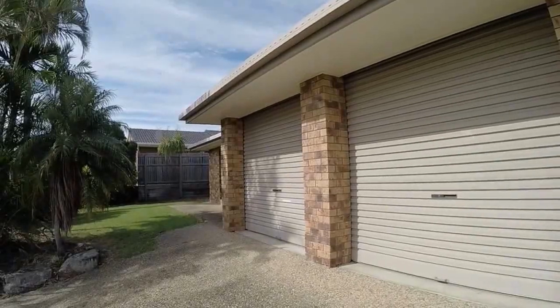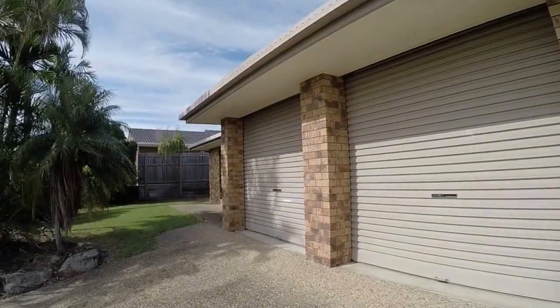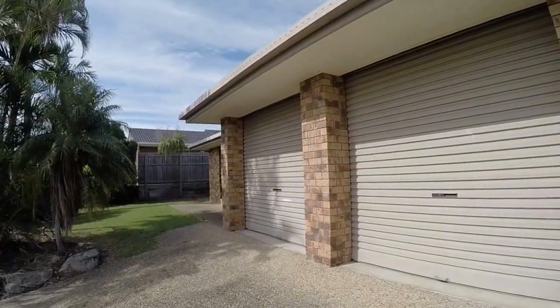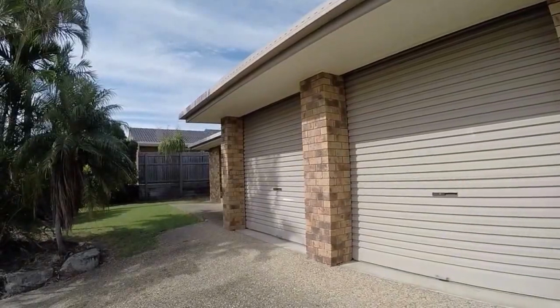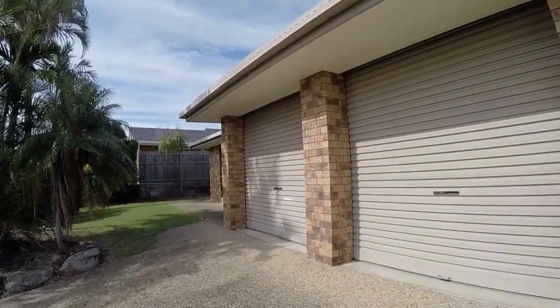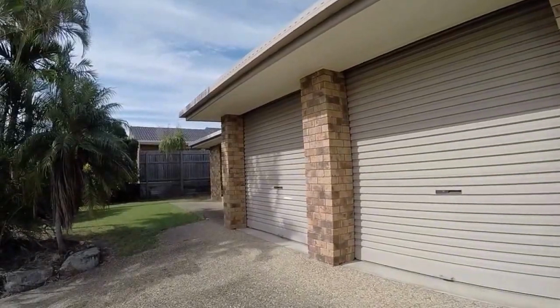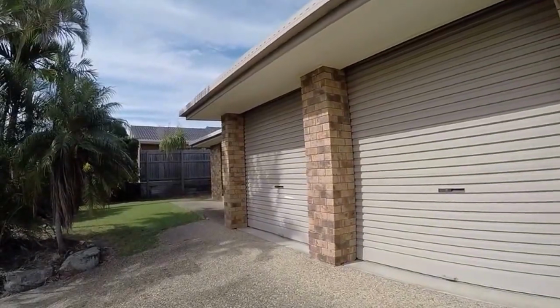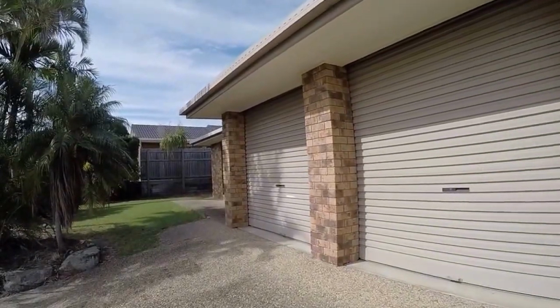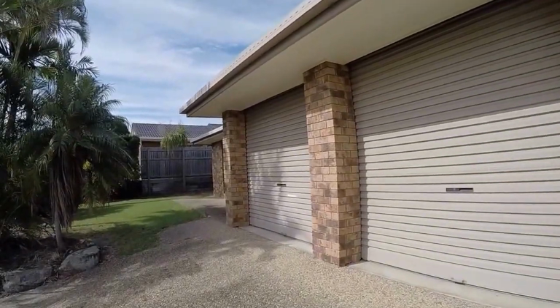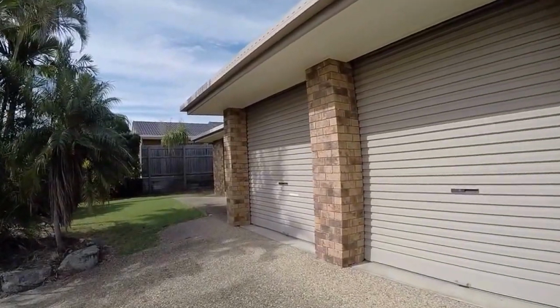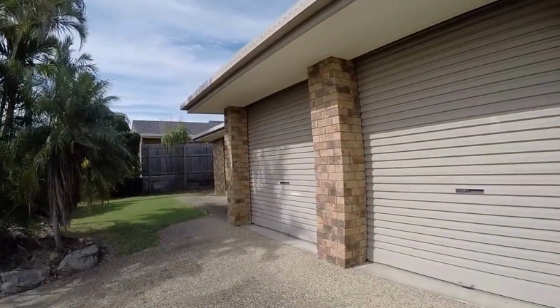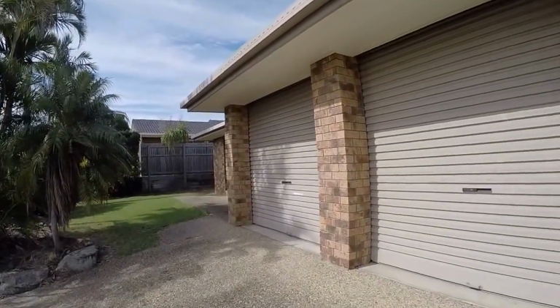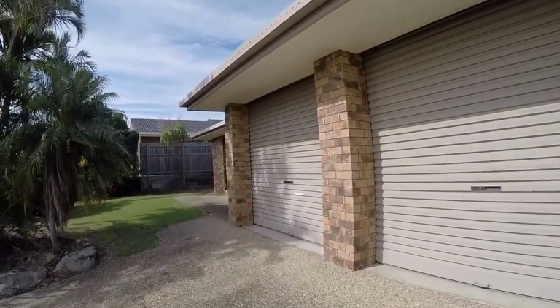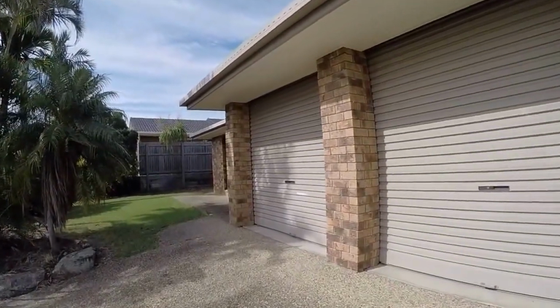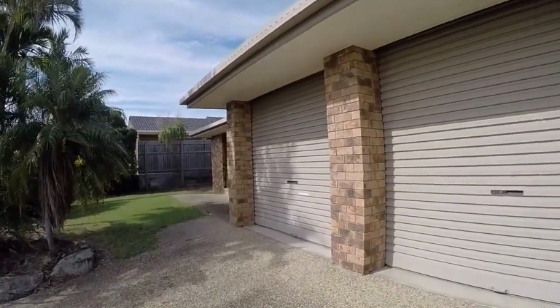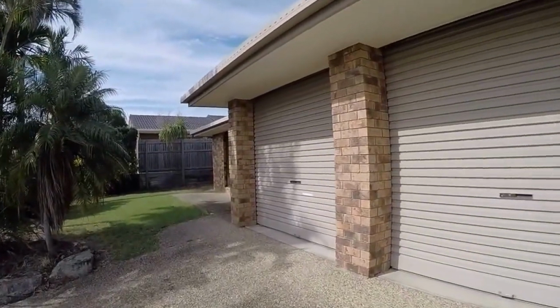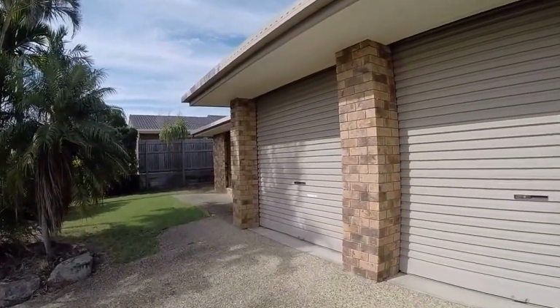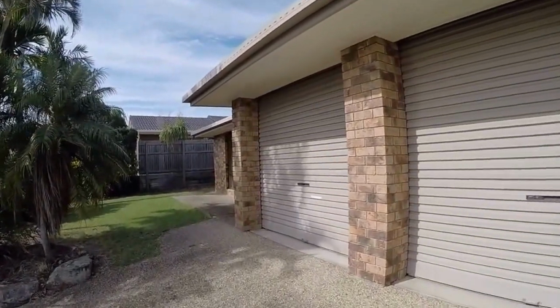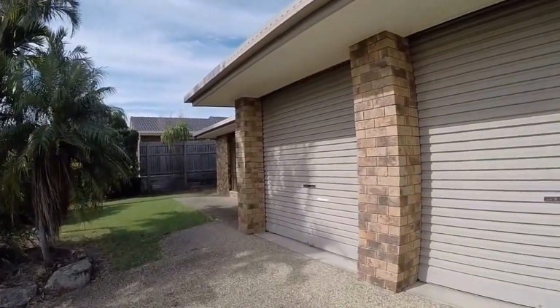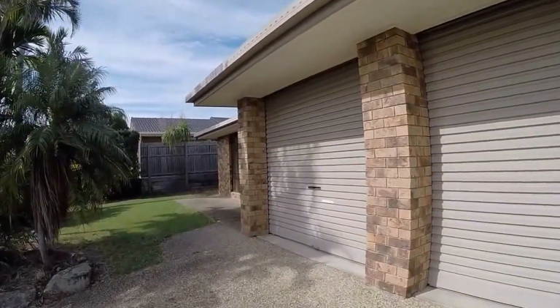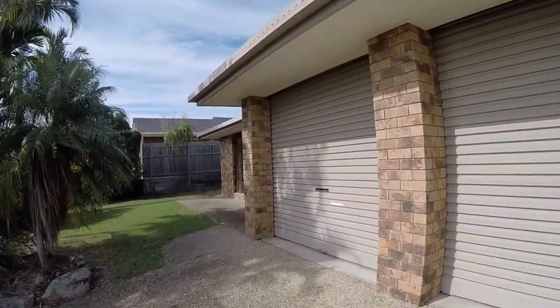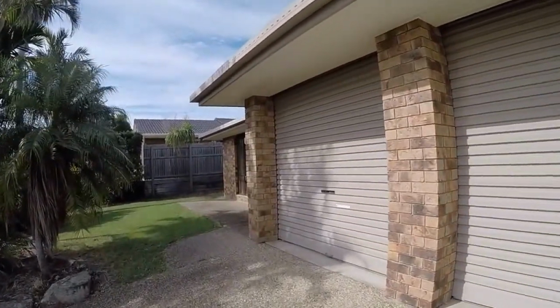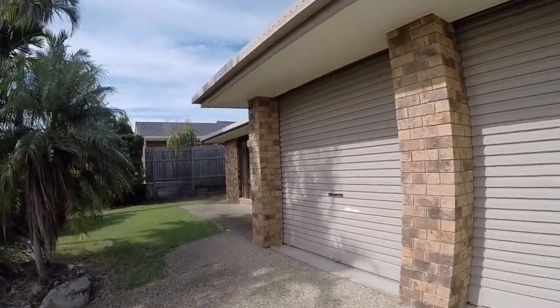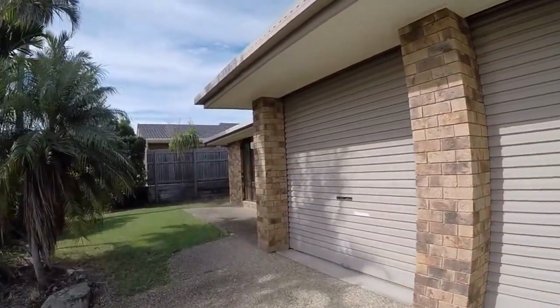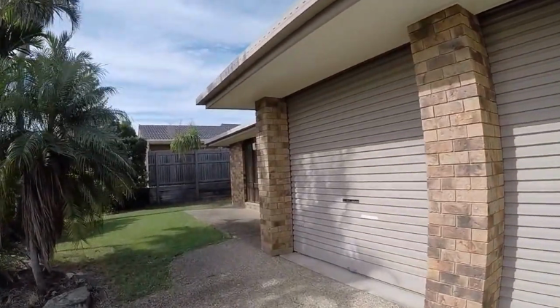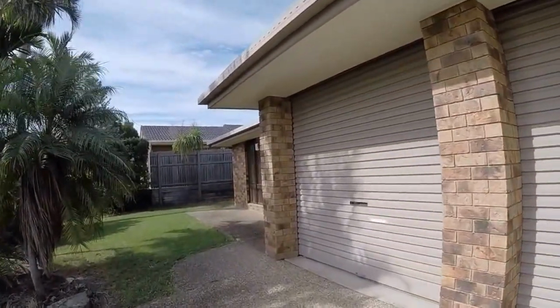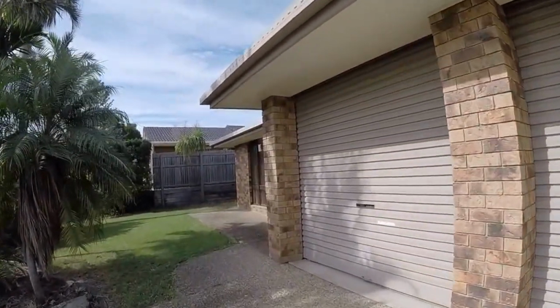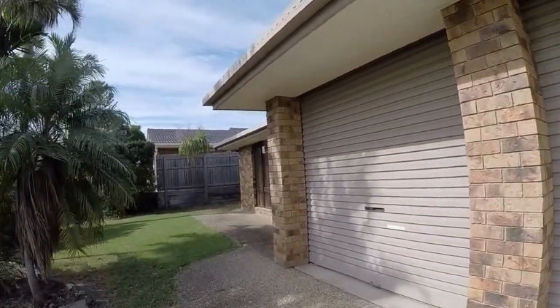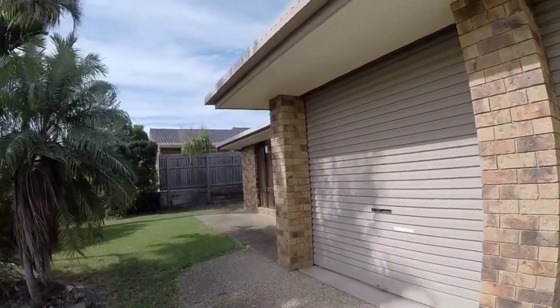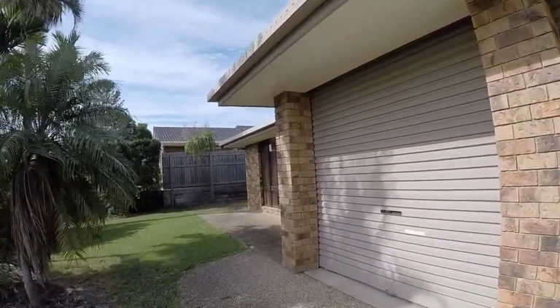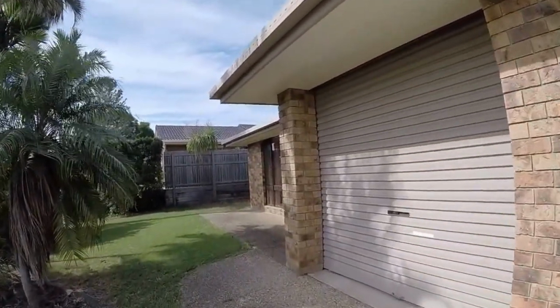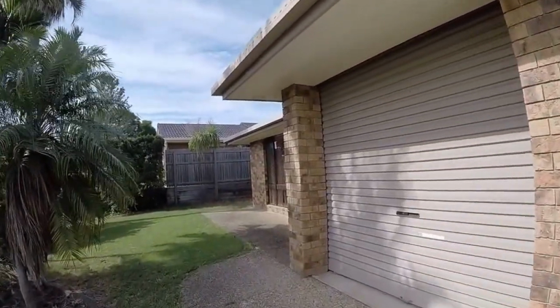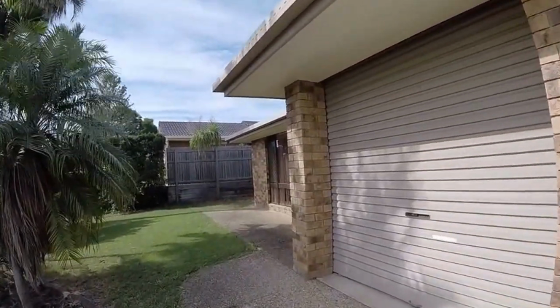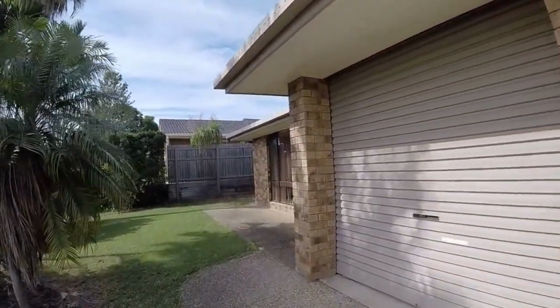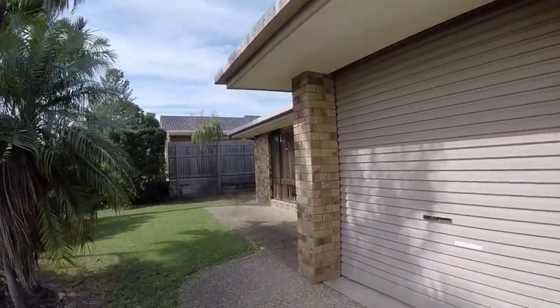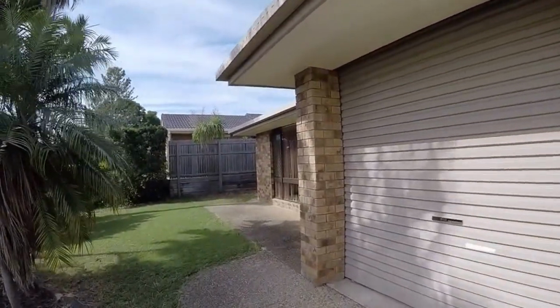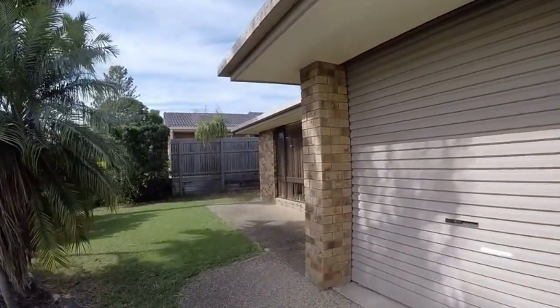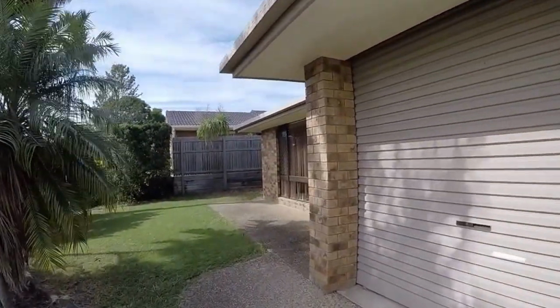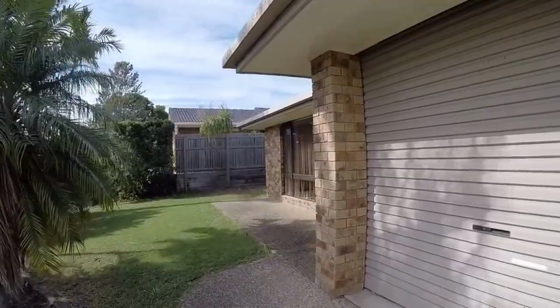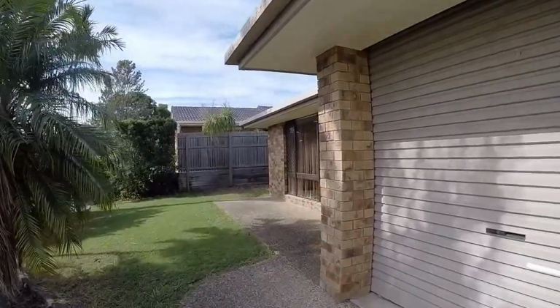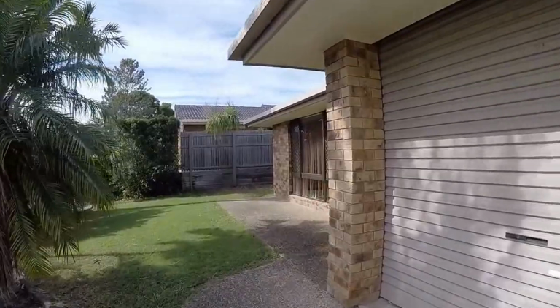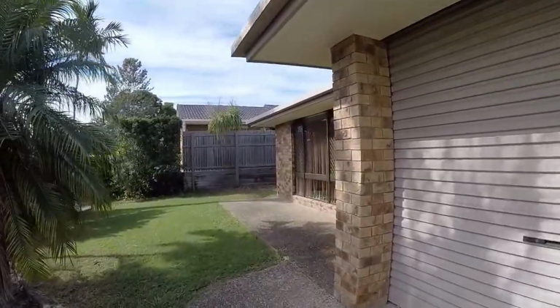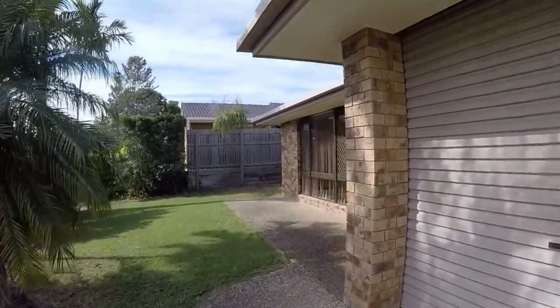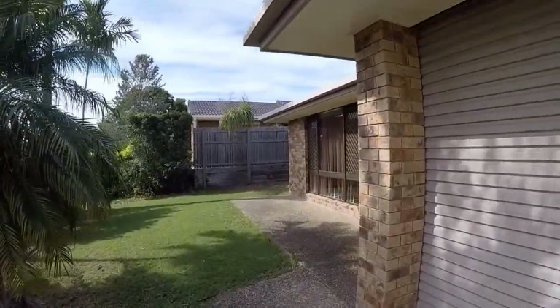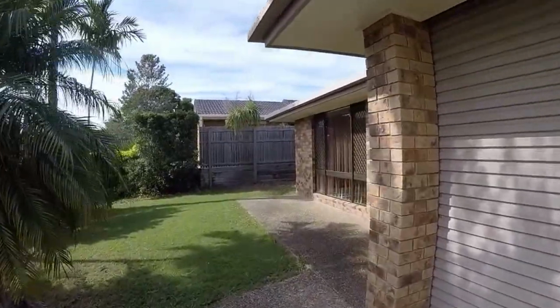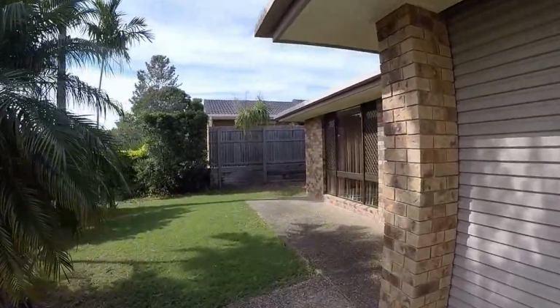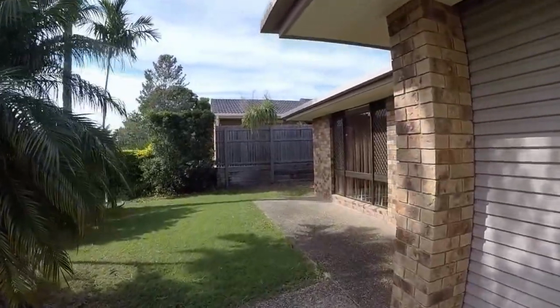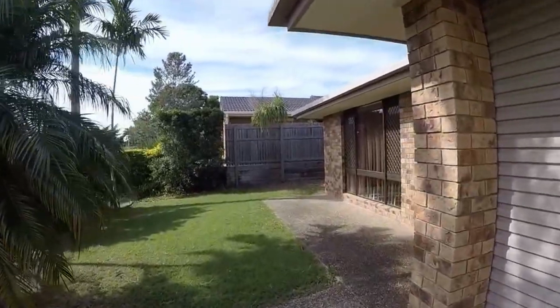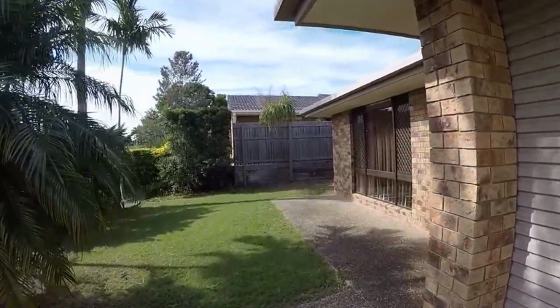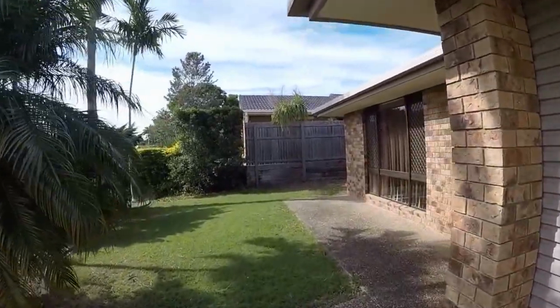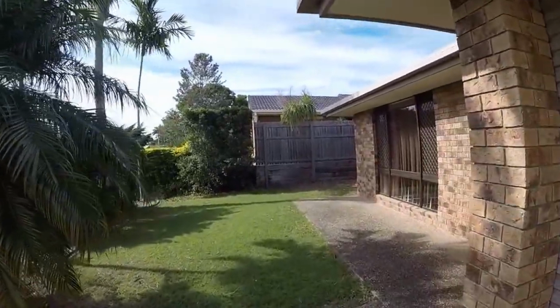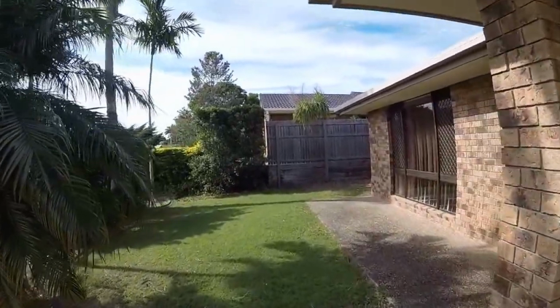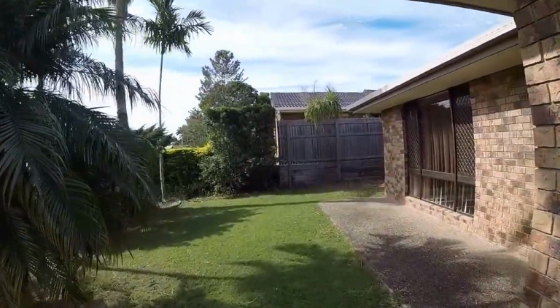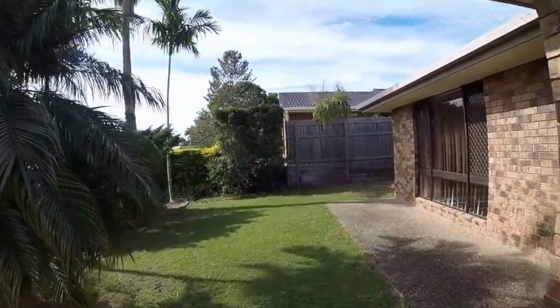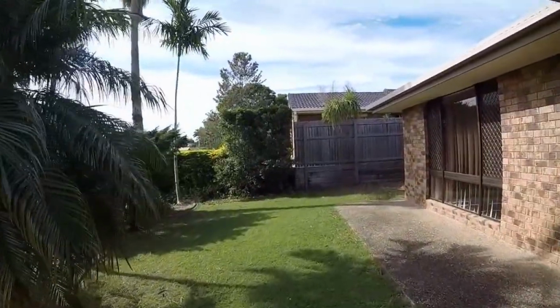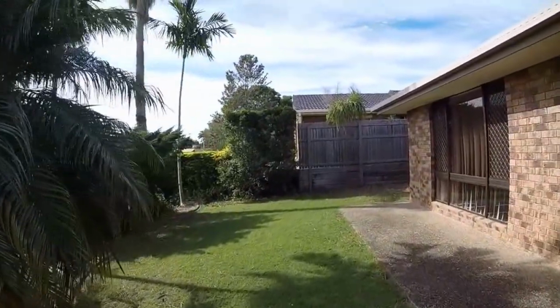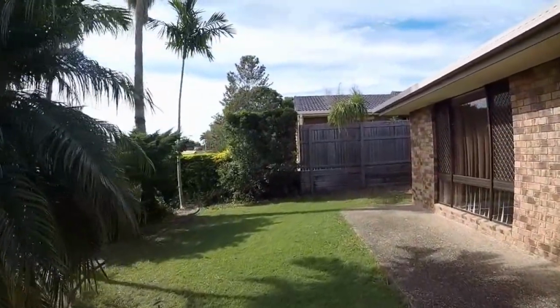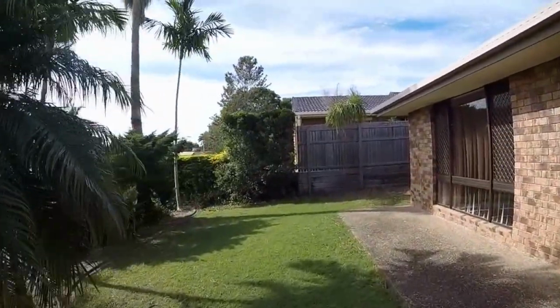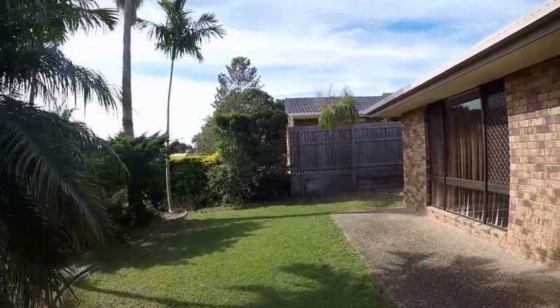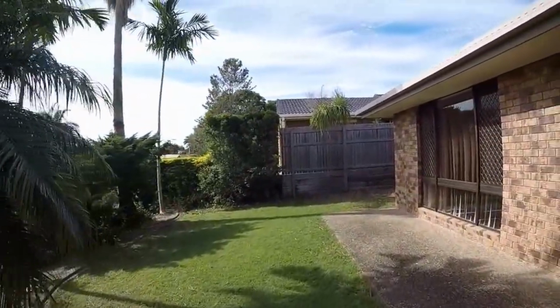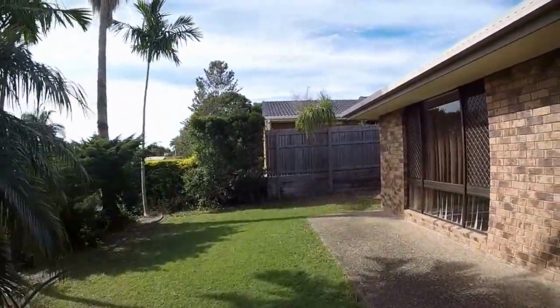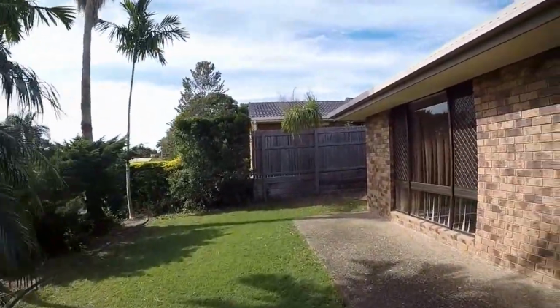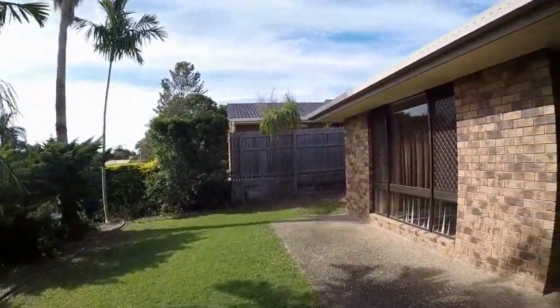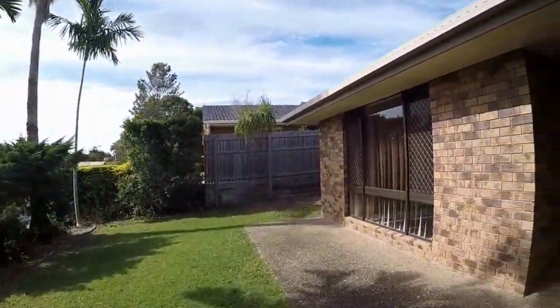Welcome to 26 Loddon Street at River Hills. This is Maison Real Estate. Come with me and I'll show you around inside.